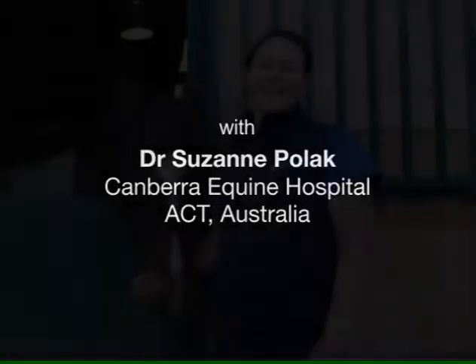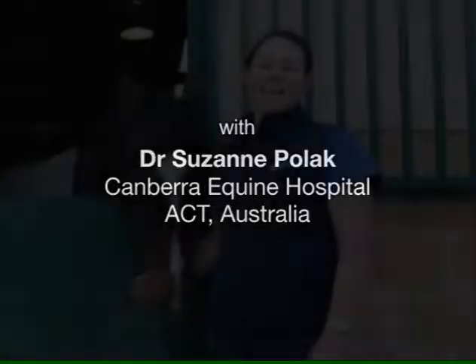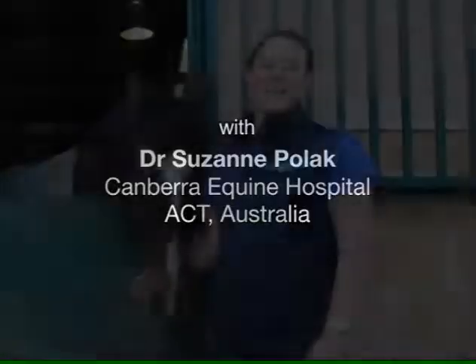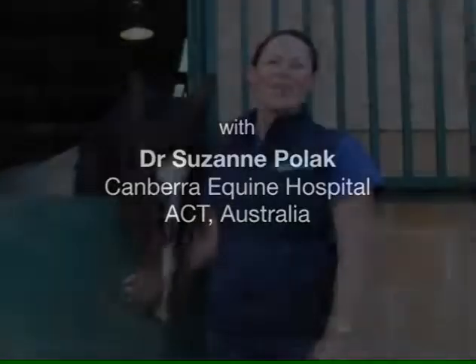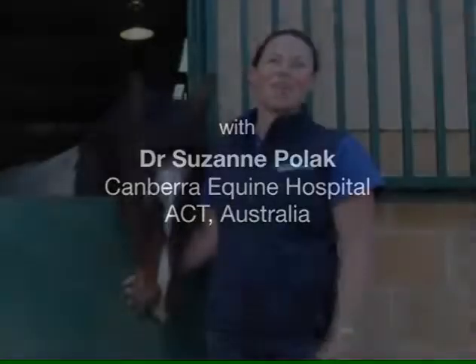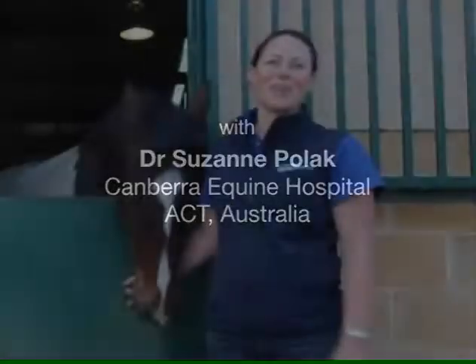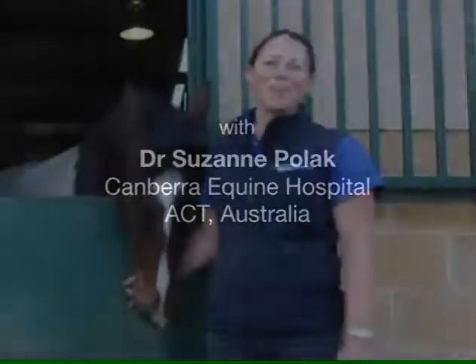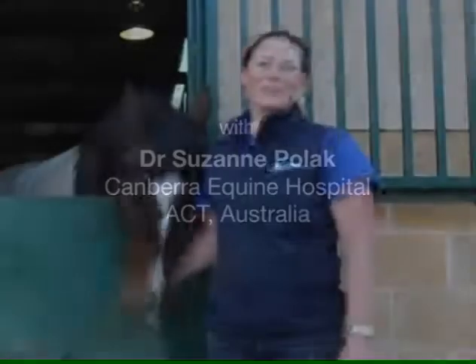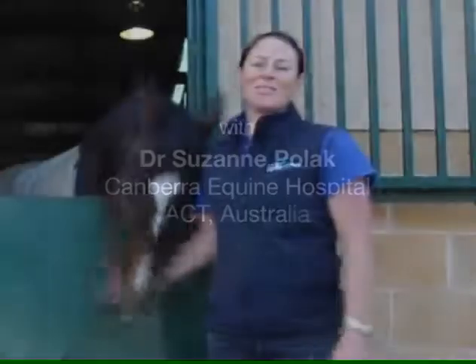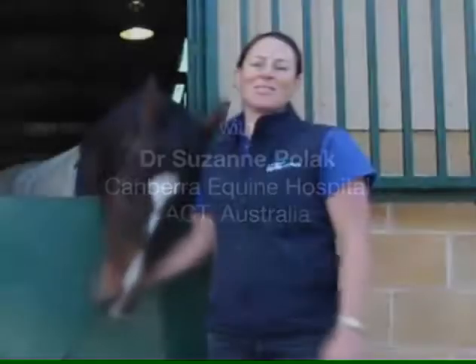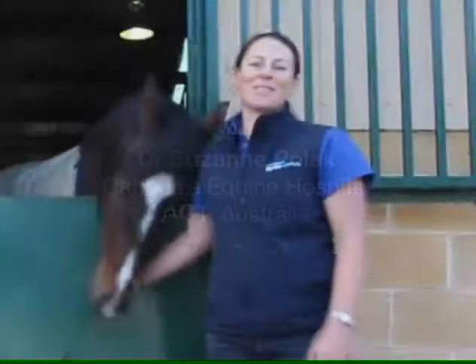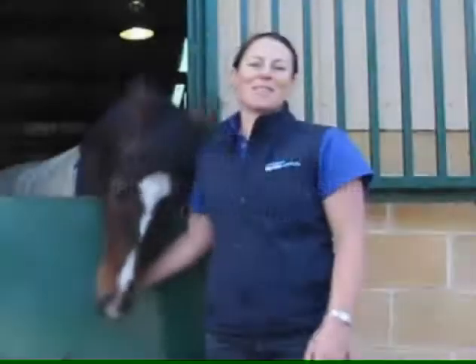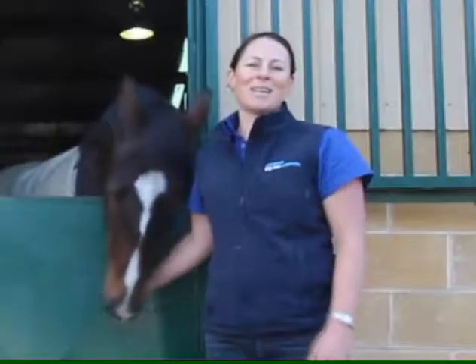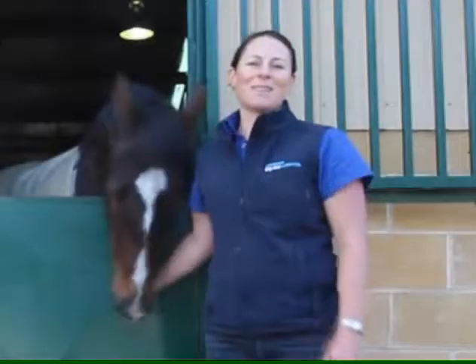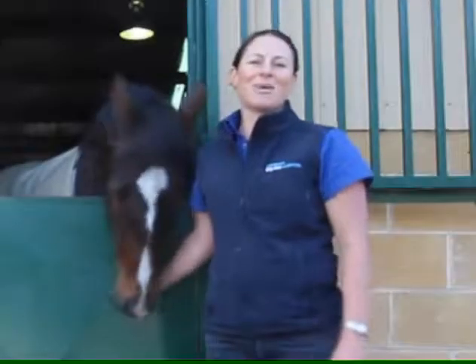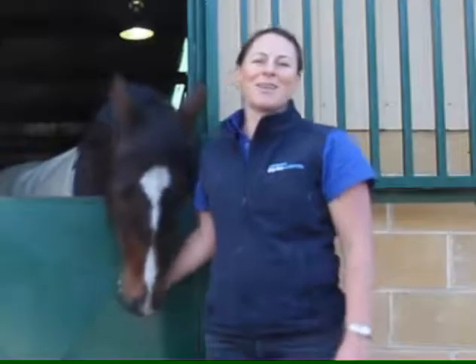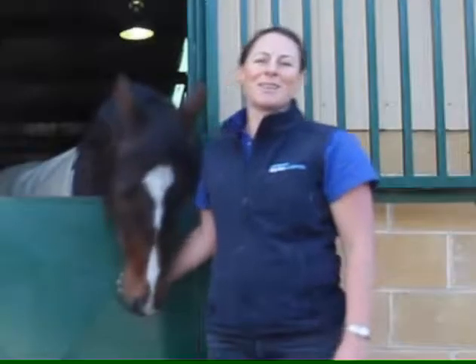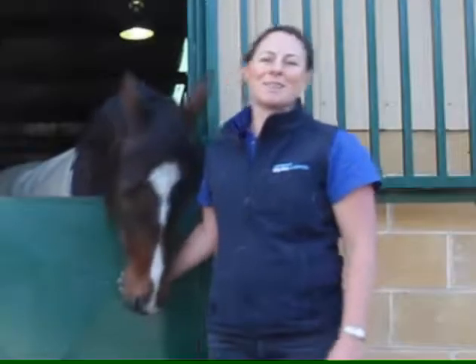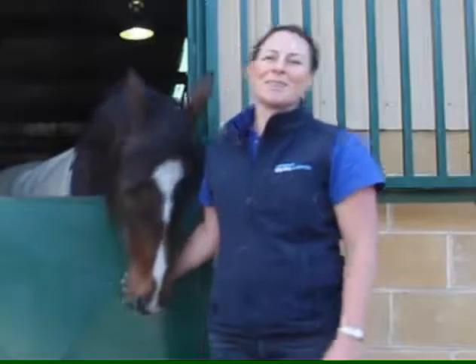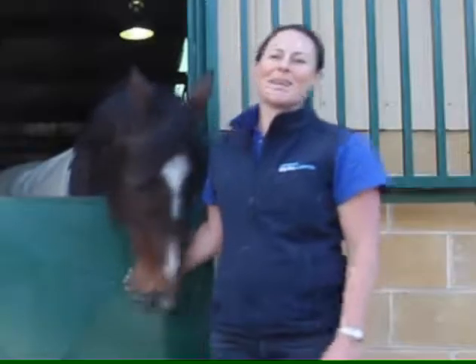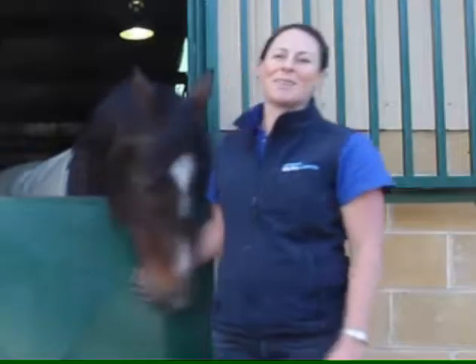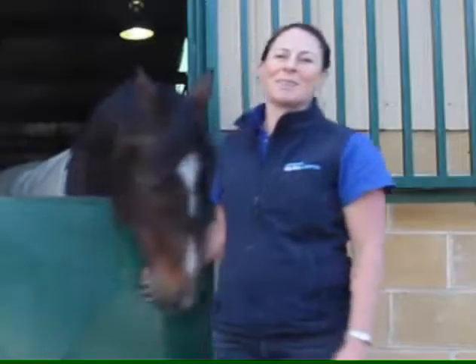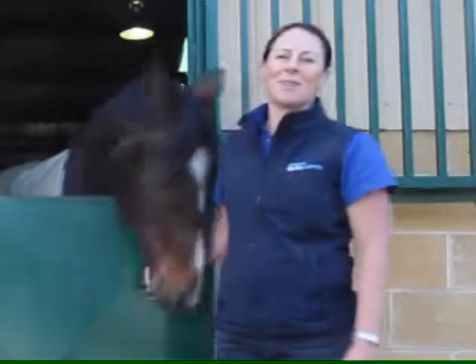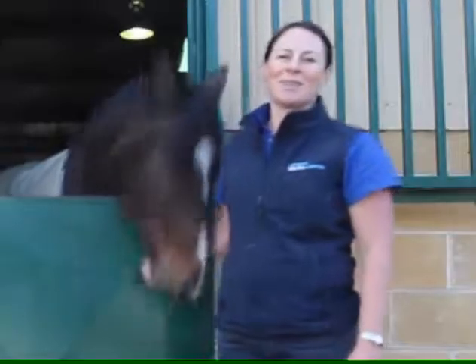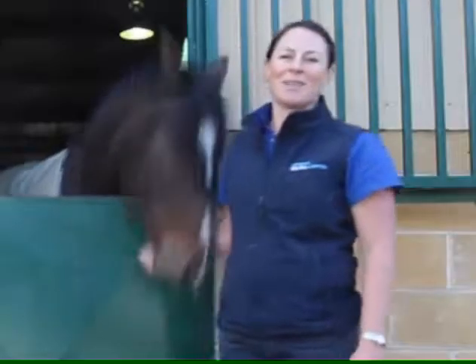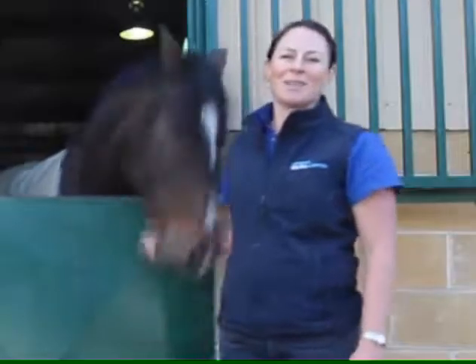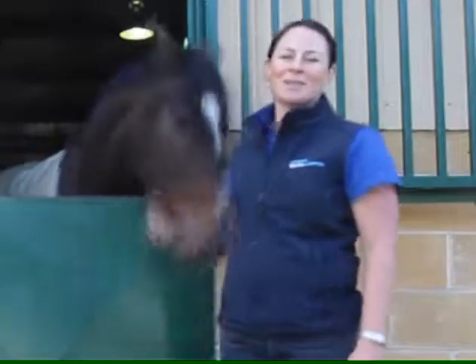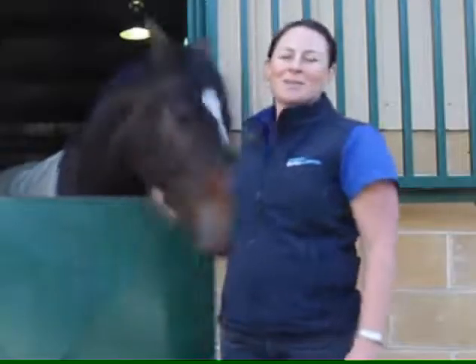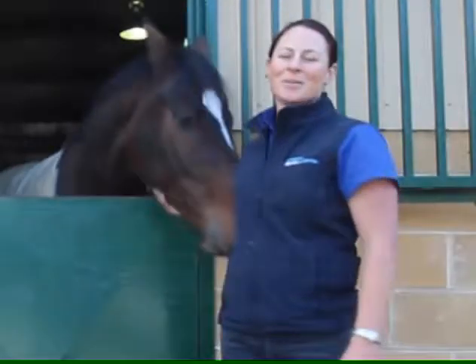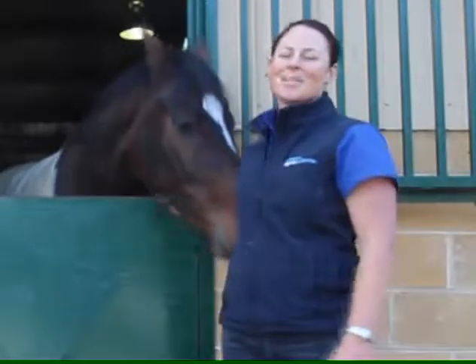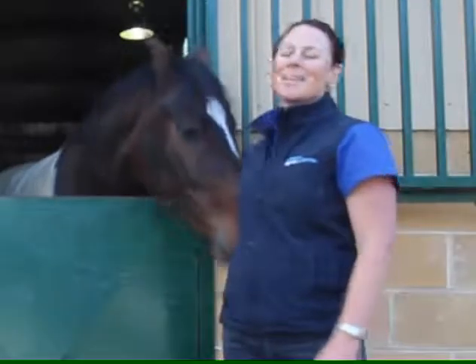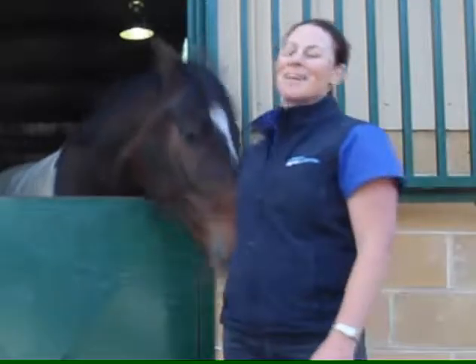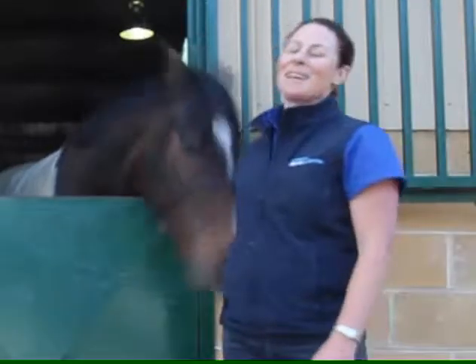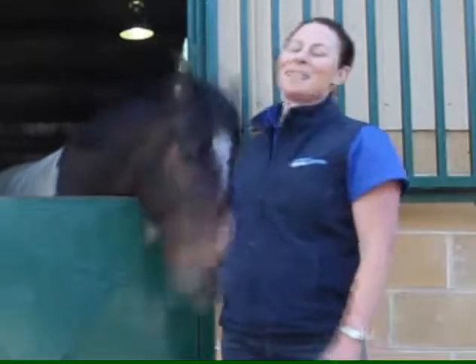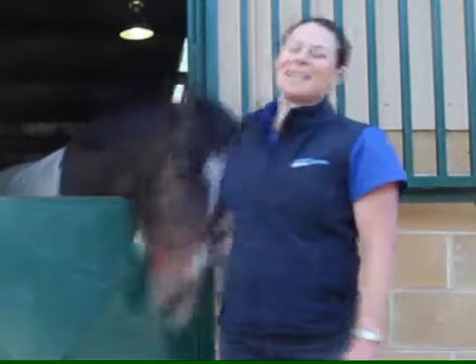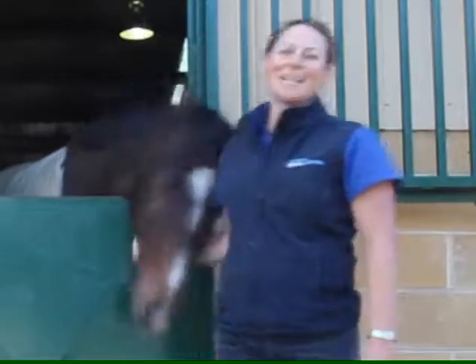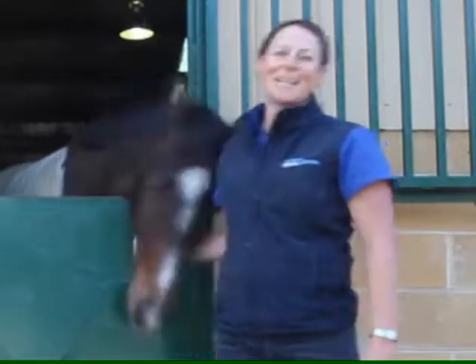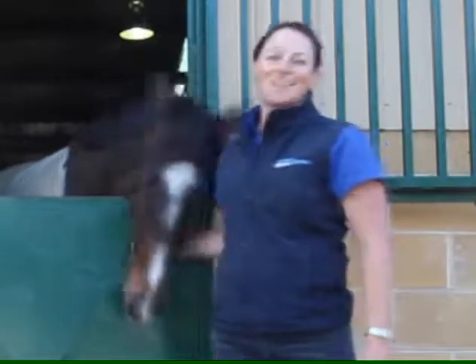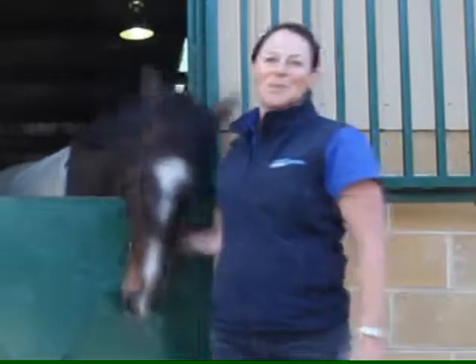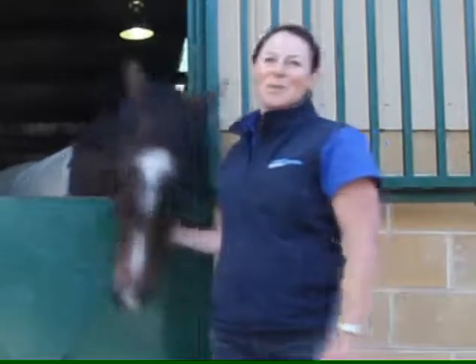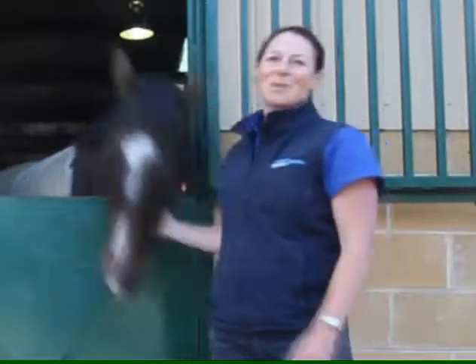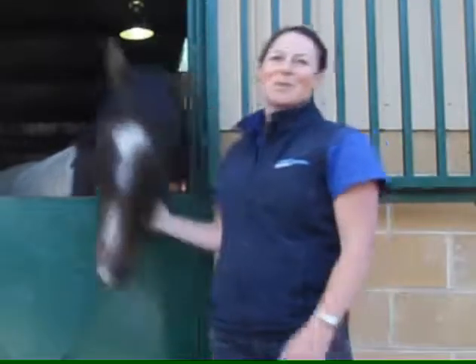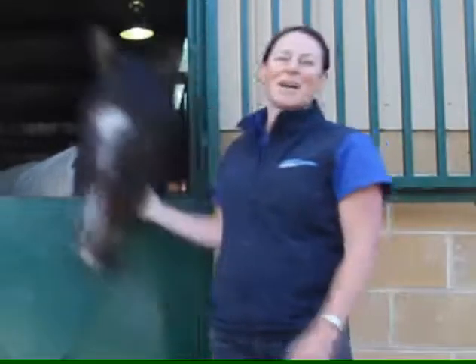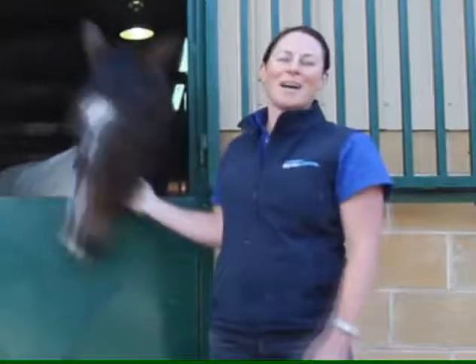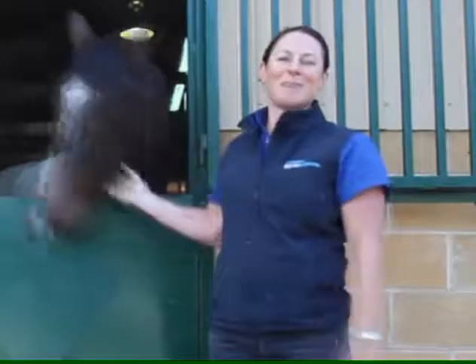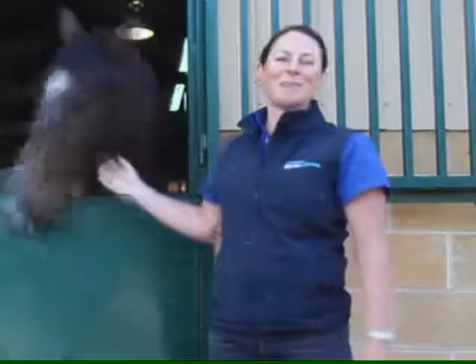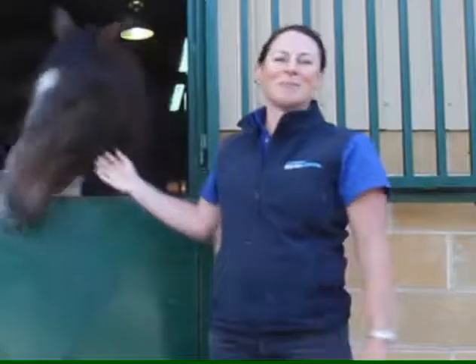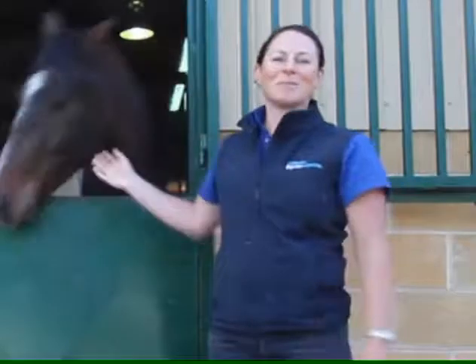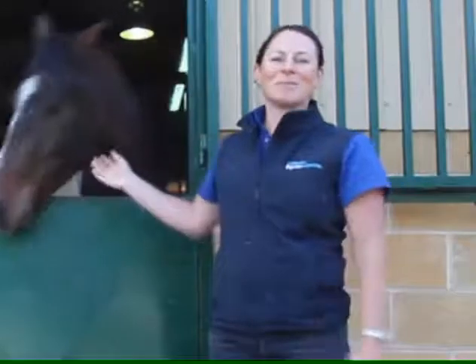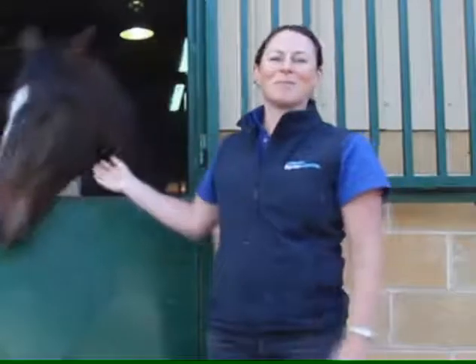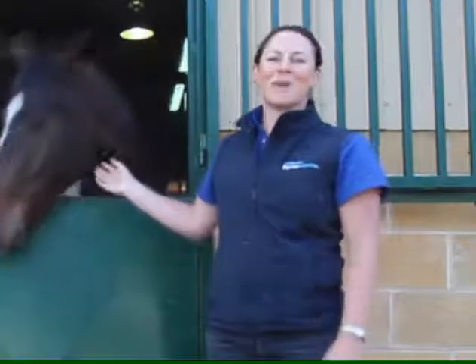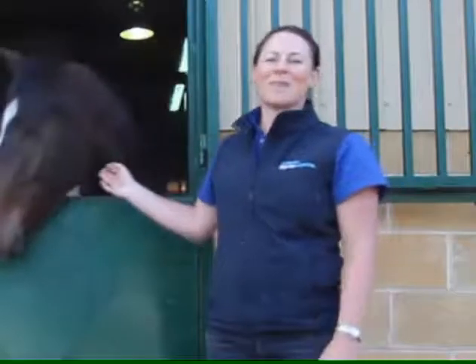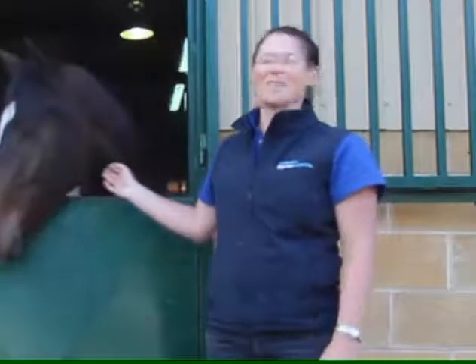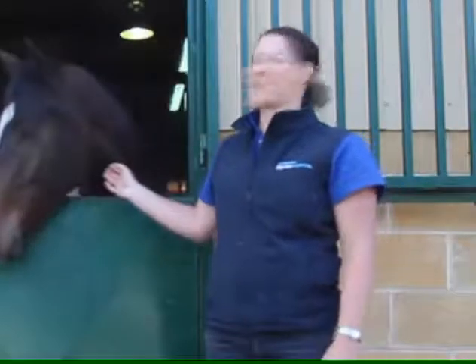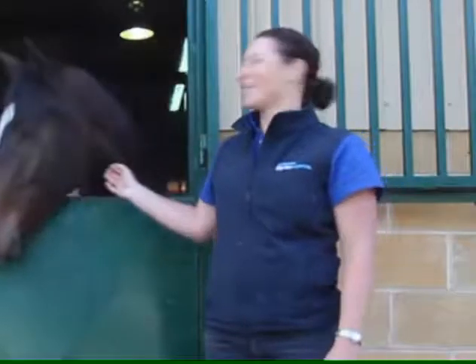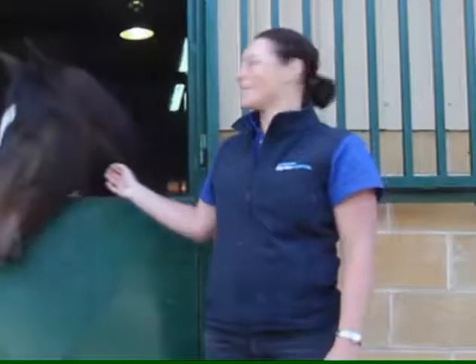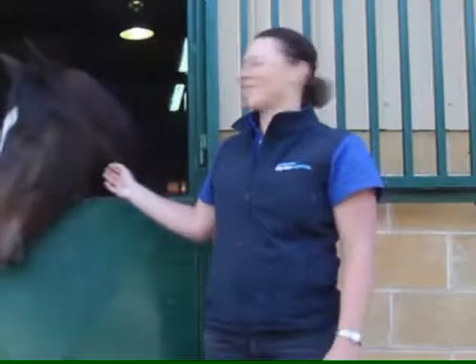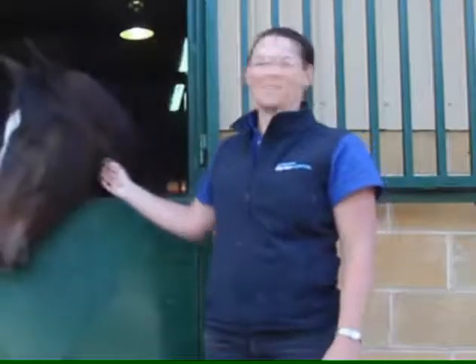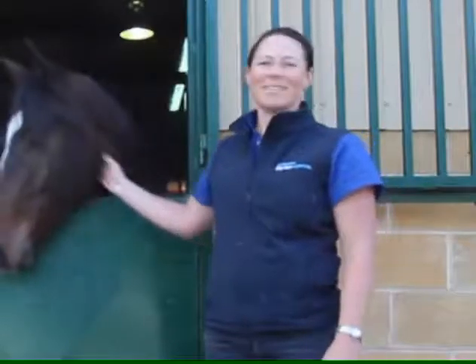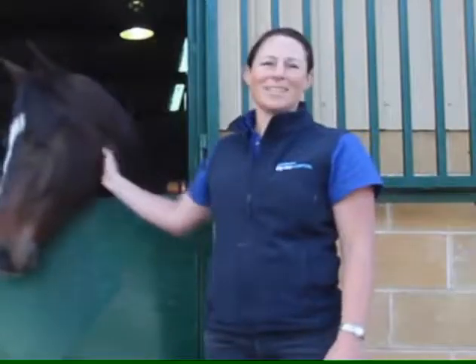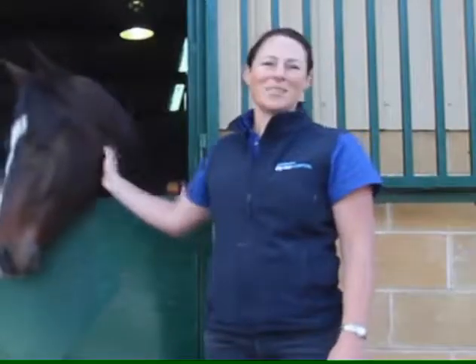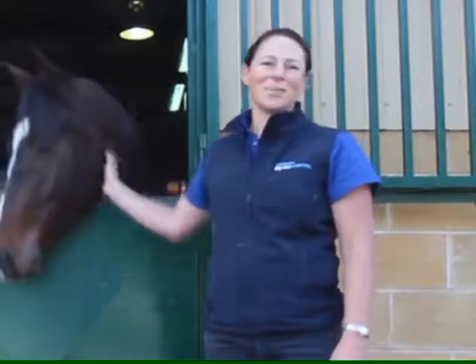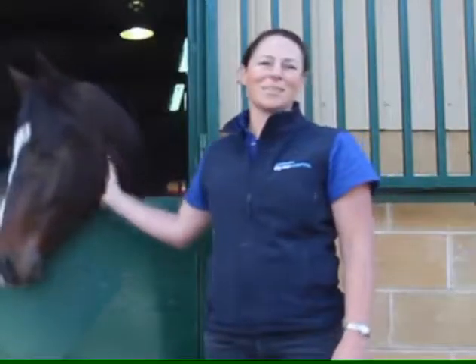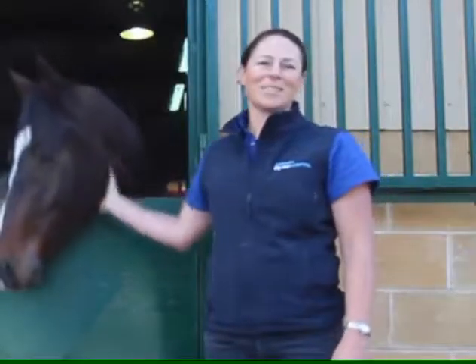Hello, I'm Dr. Suzanne Pollock from the Canberra Equine Hospital. I'm here today to talk to you about worms and parasites in horses.